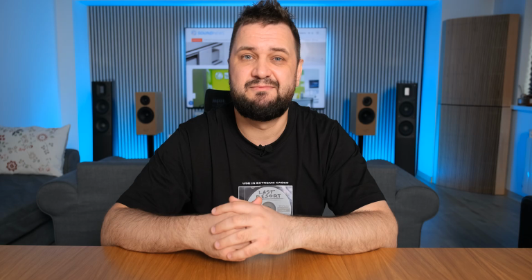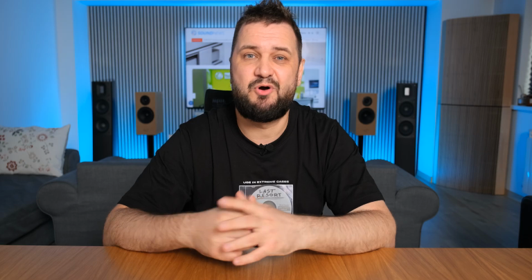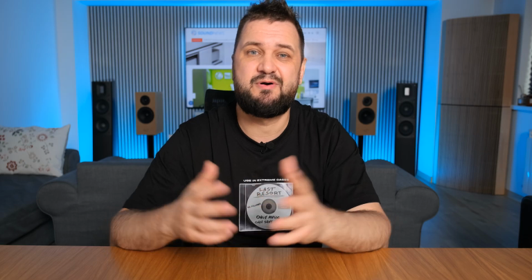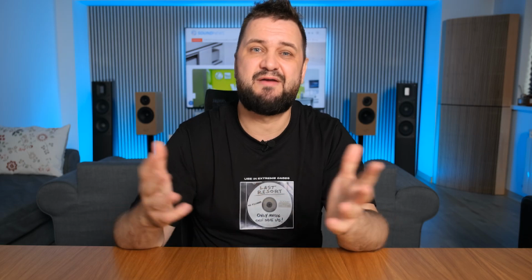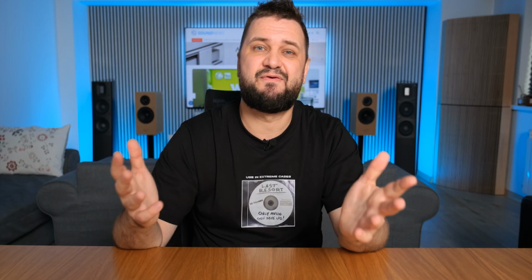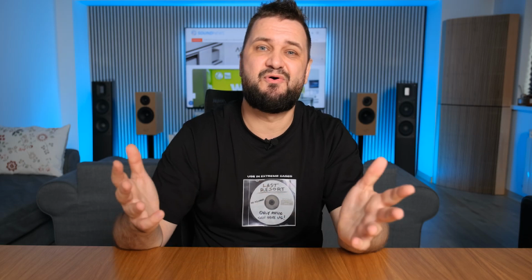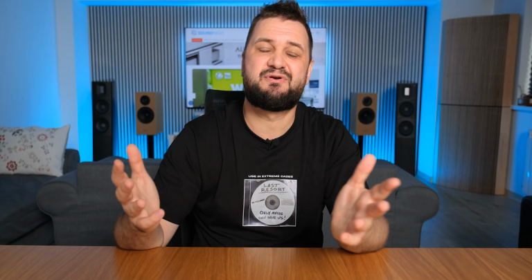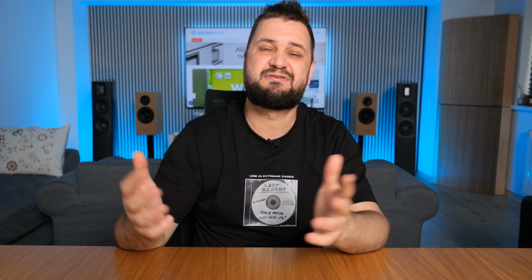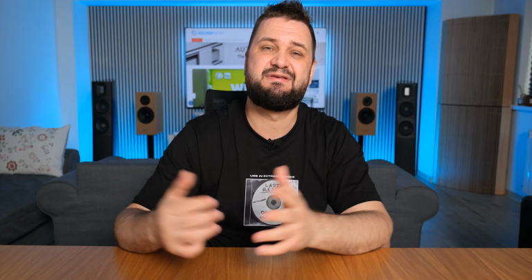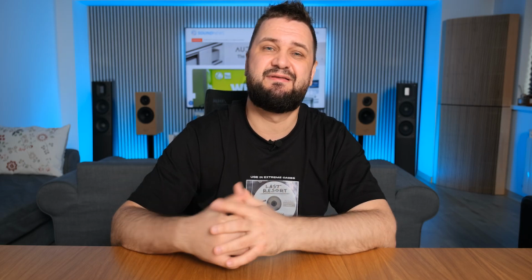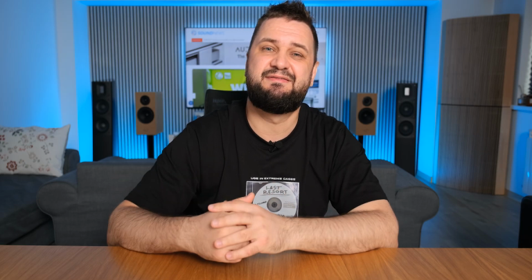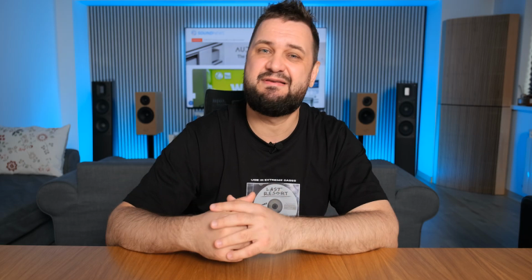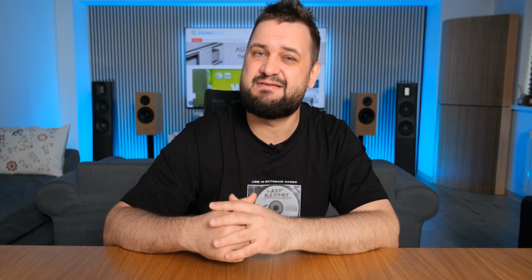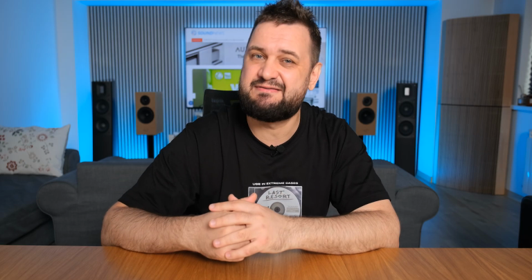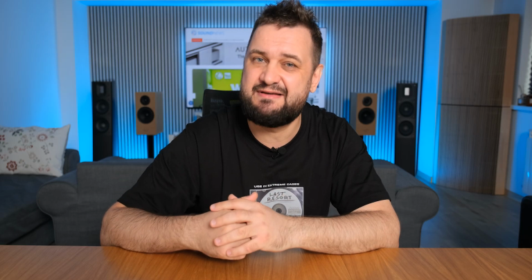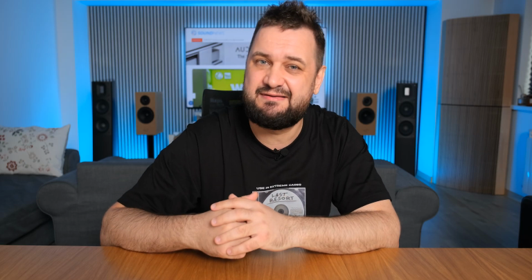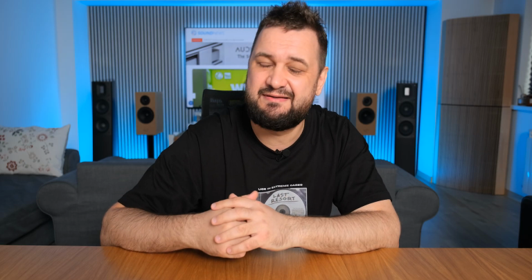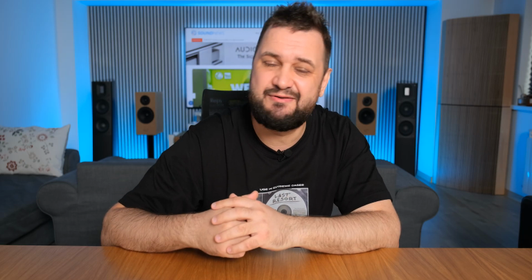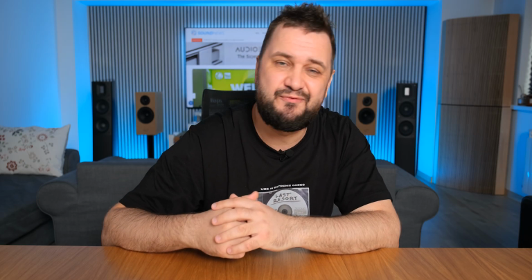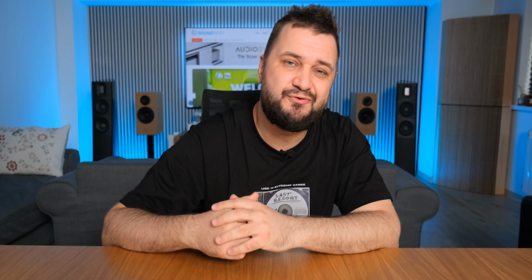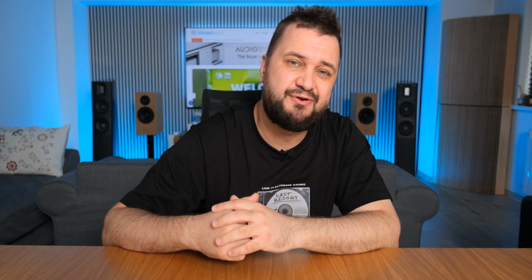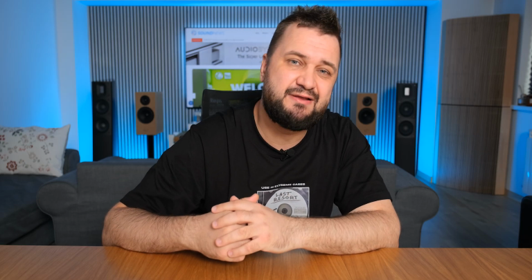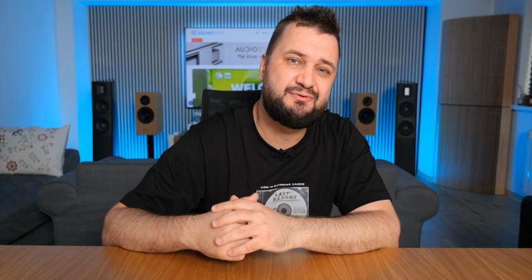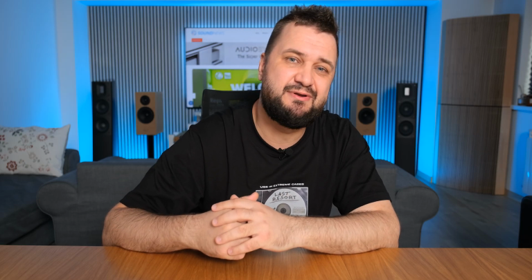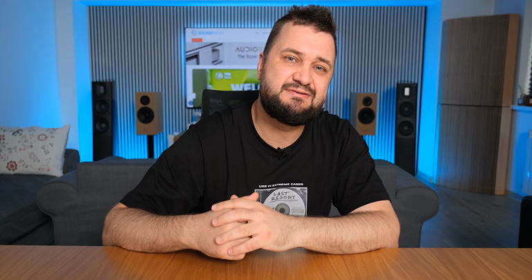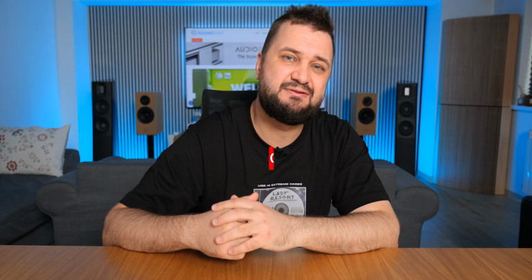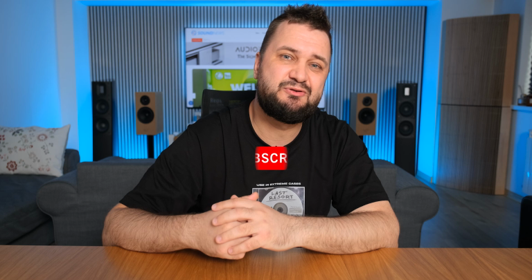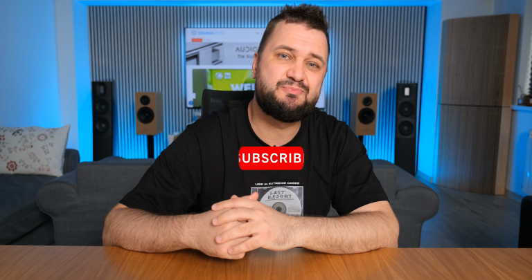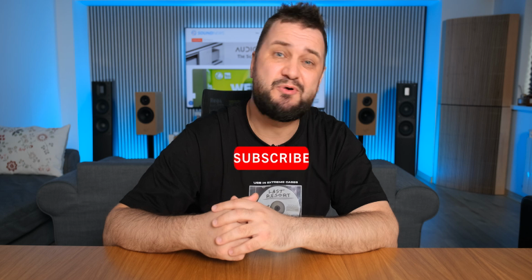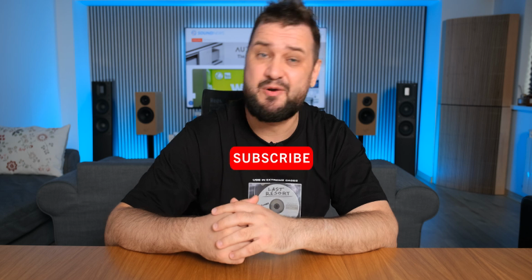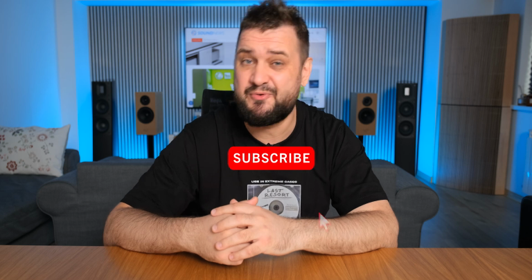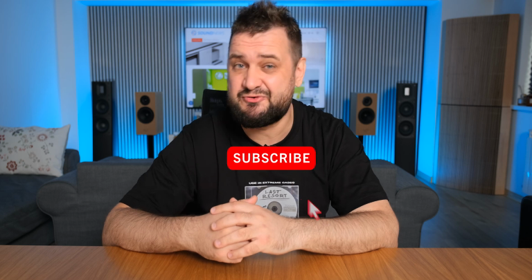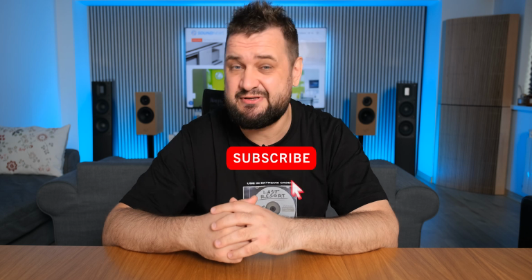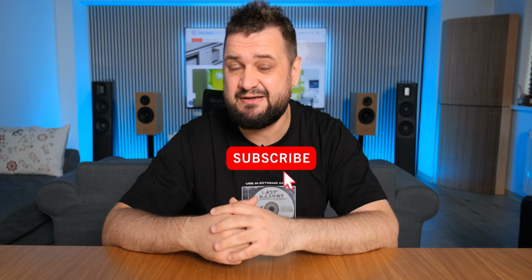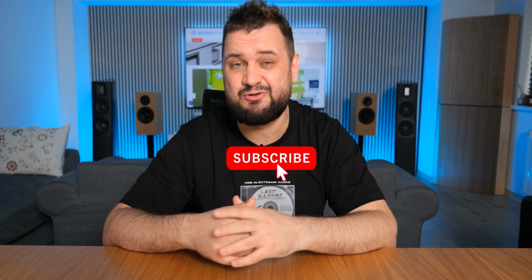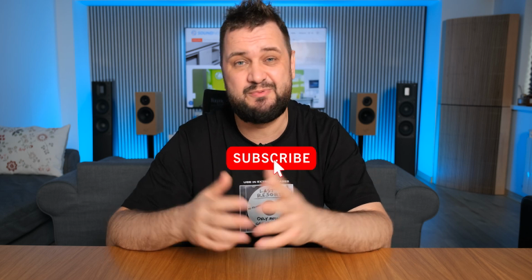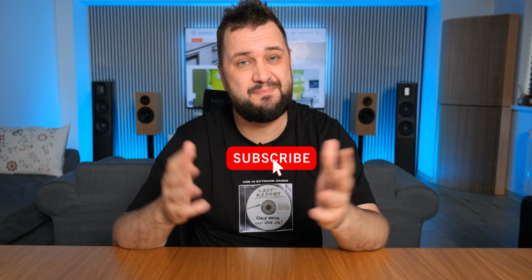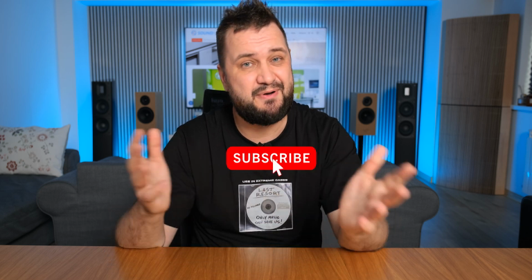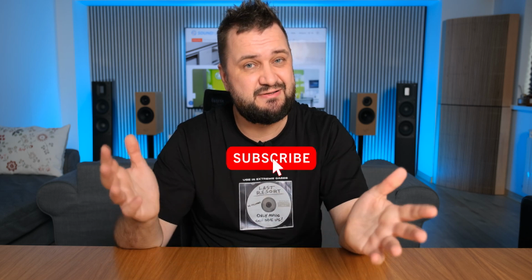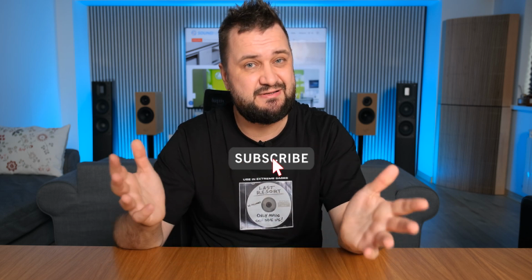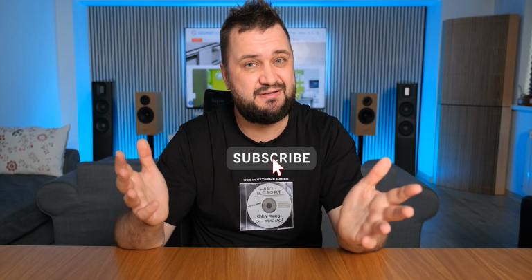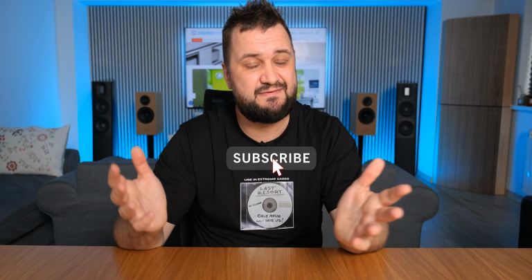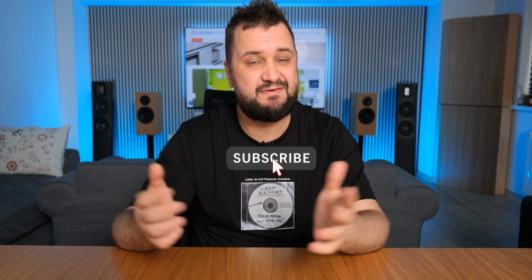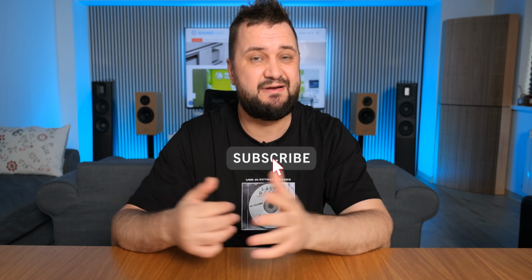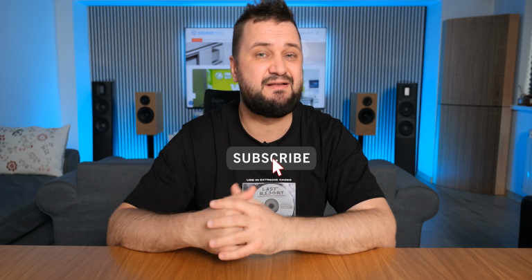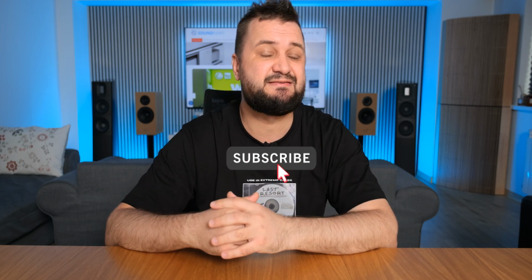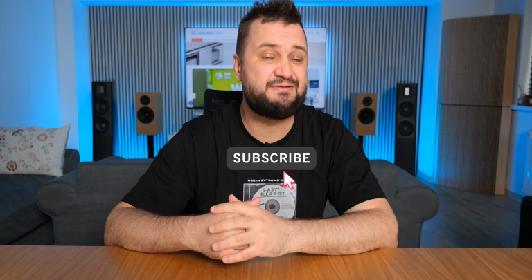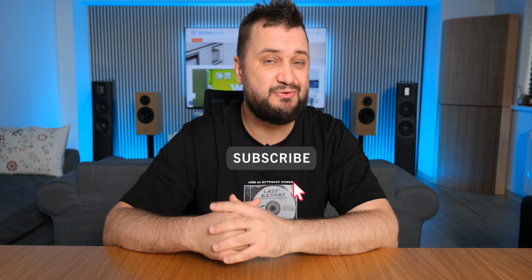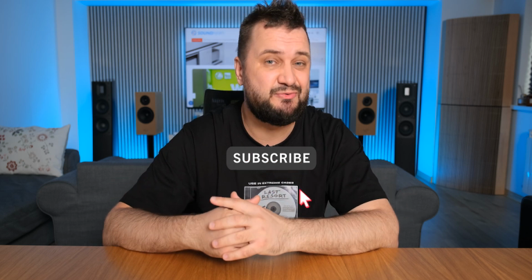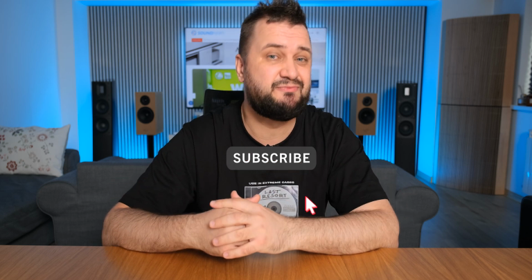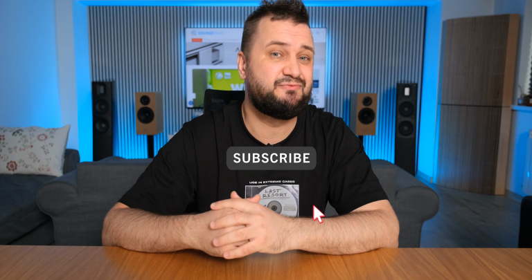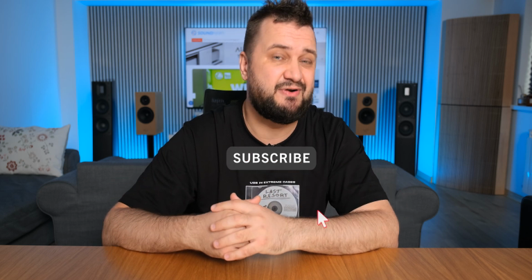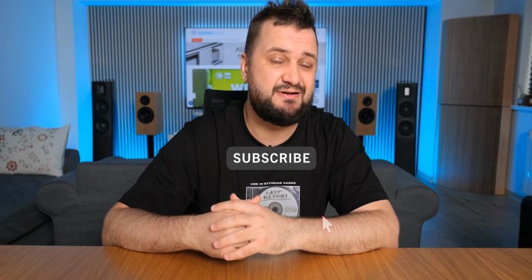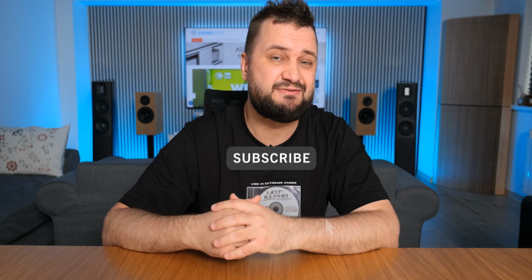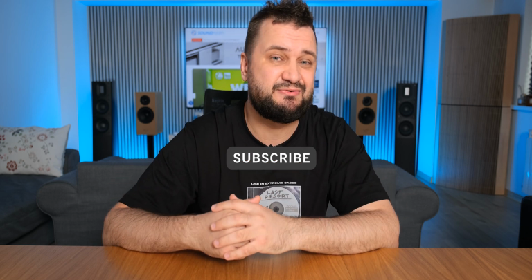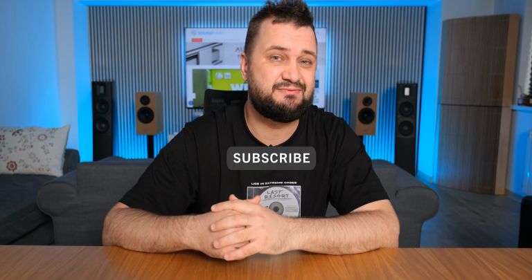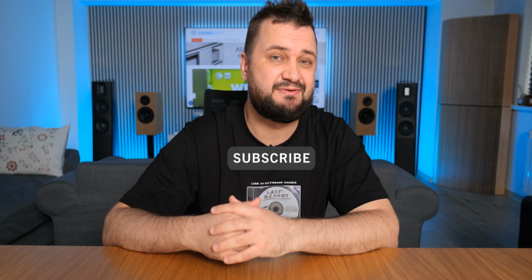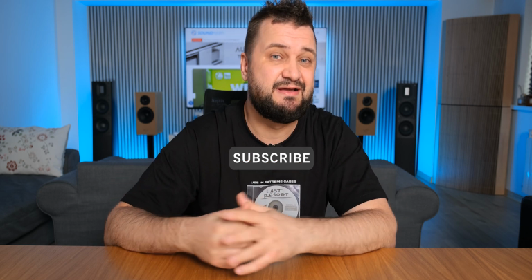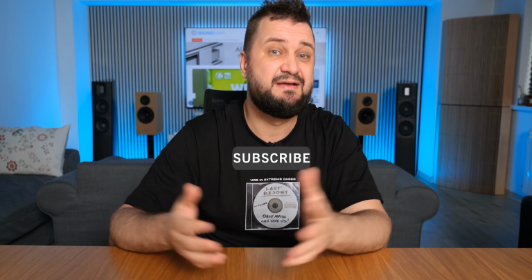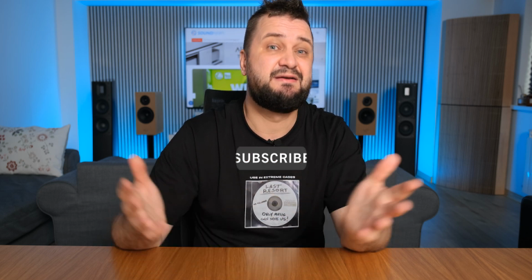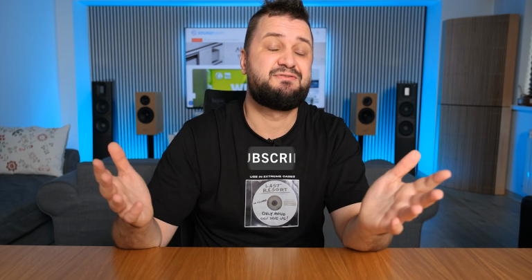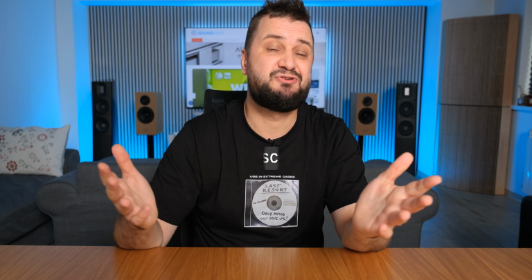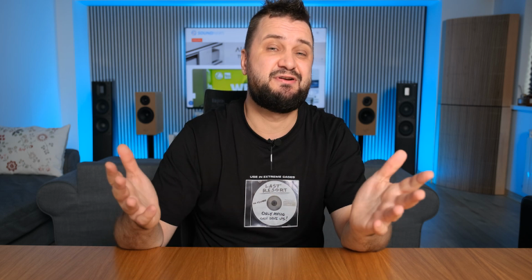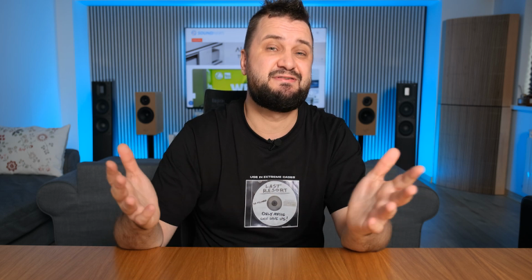Alright folks, this is it — don't forget to listen to more music, be positive, and I'll see you very soon. Cheers!